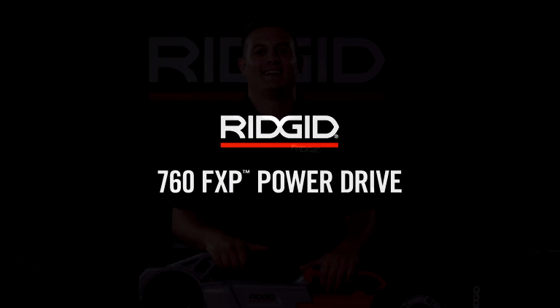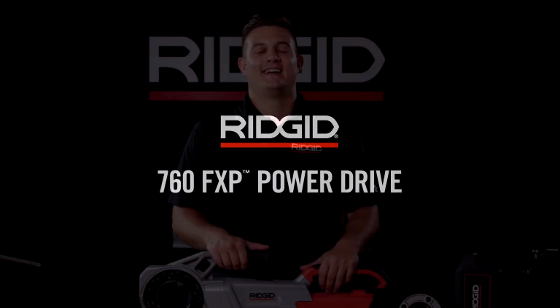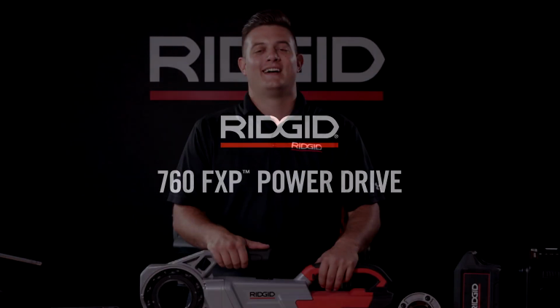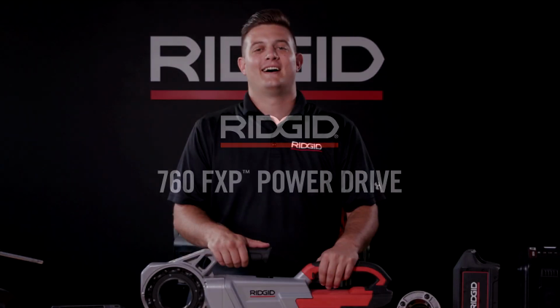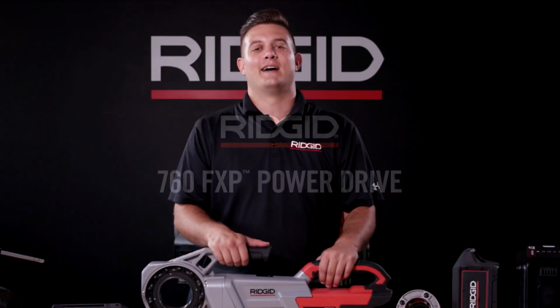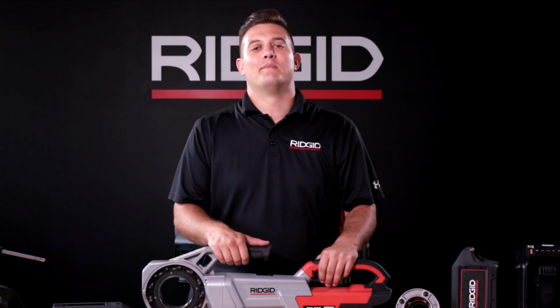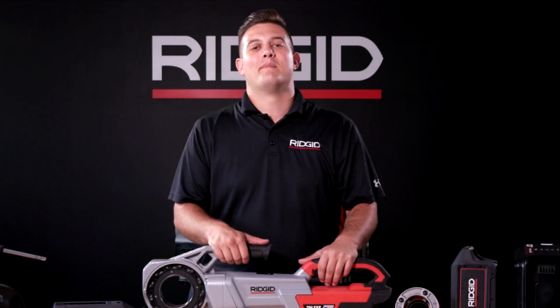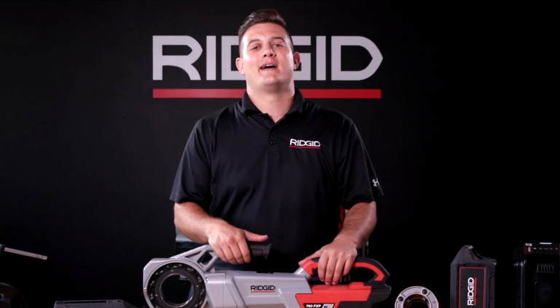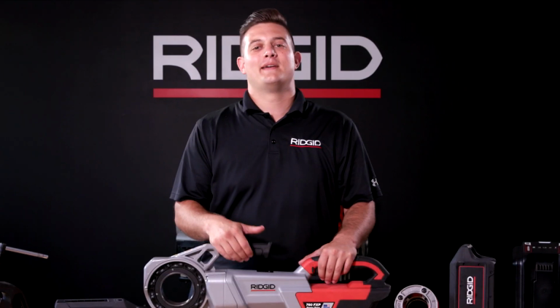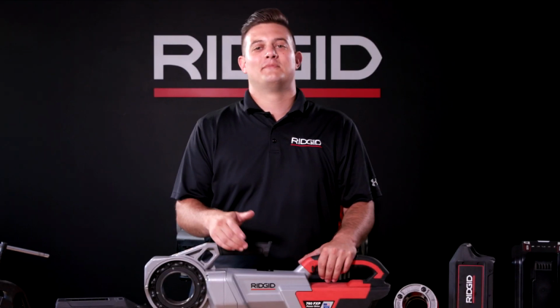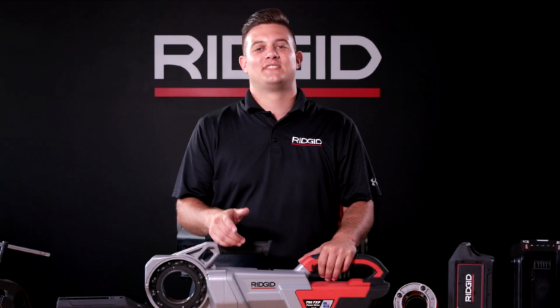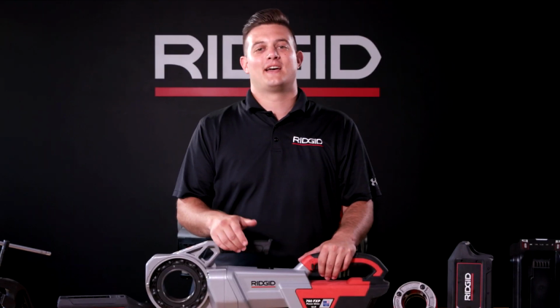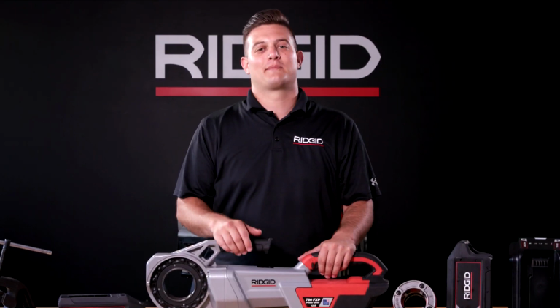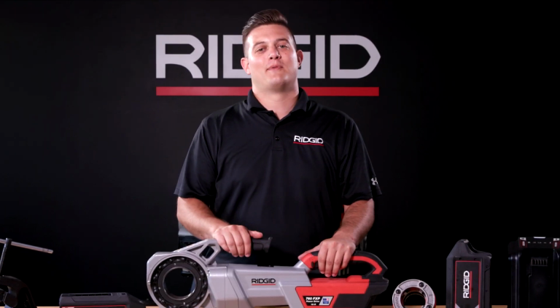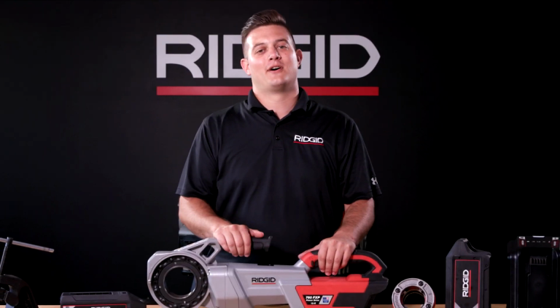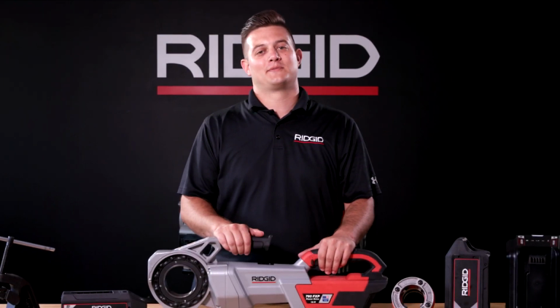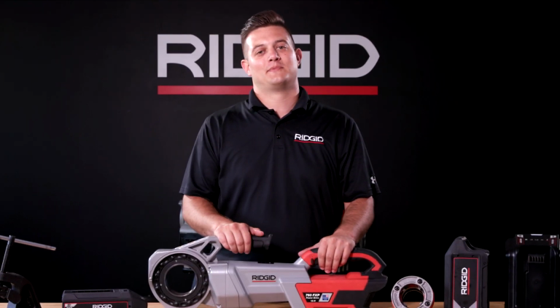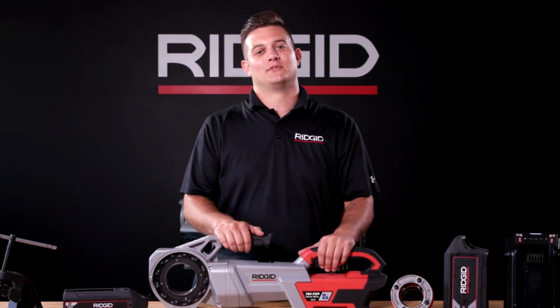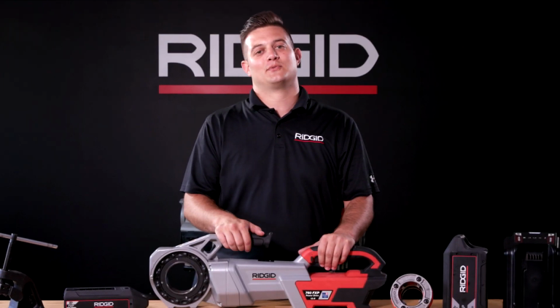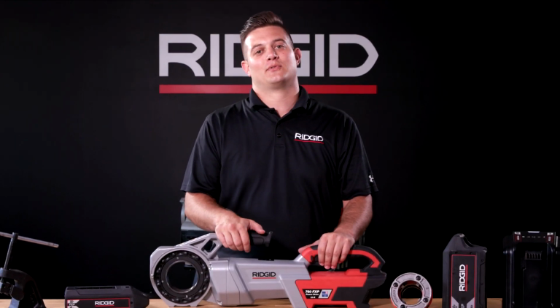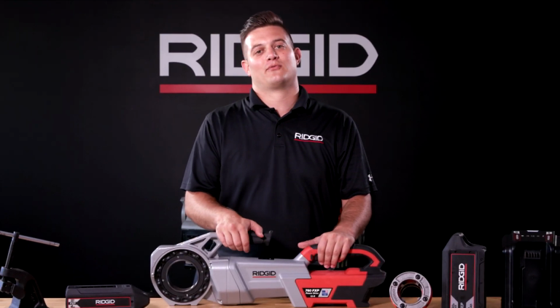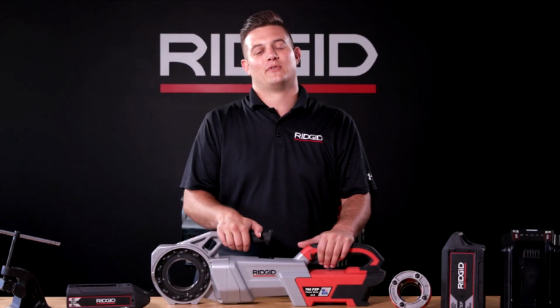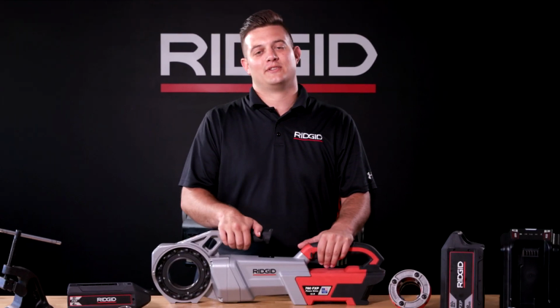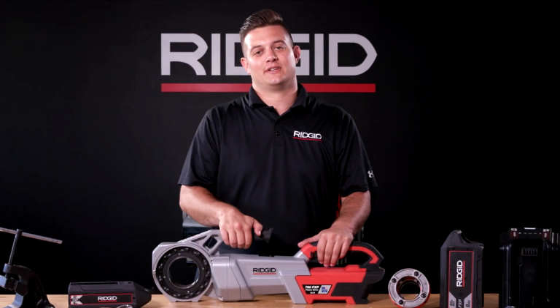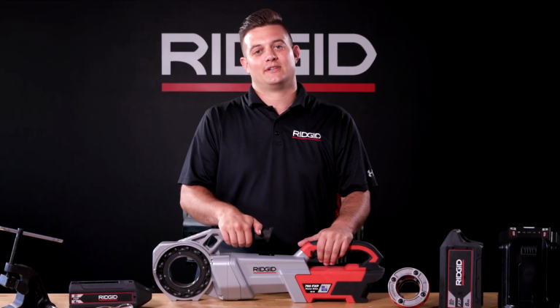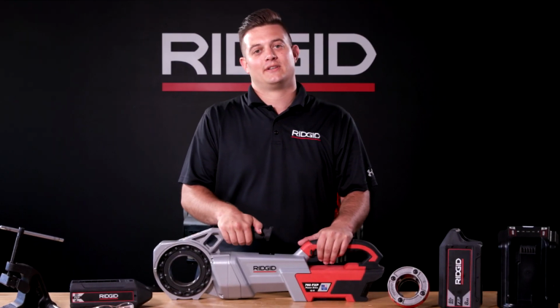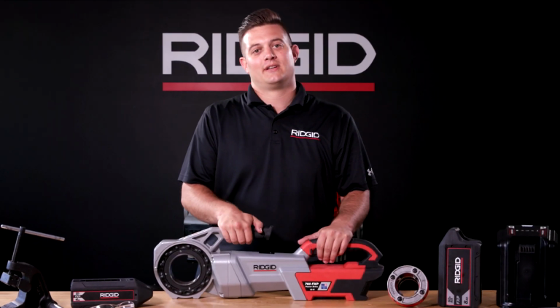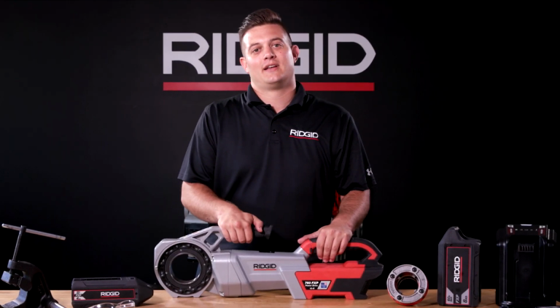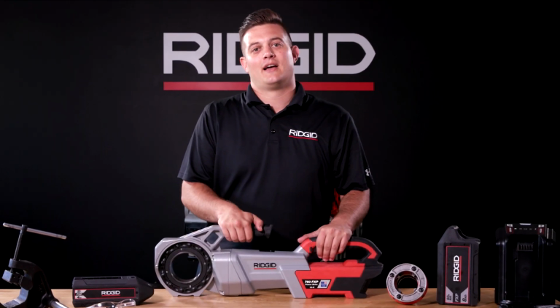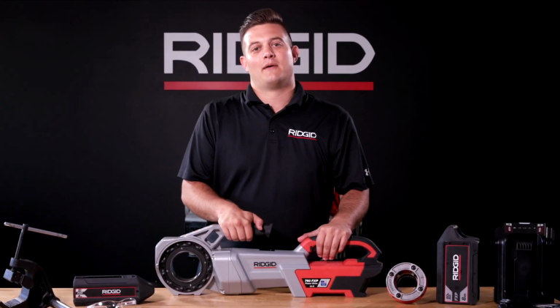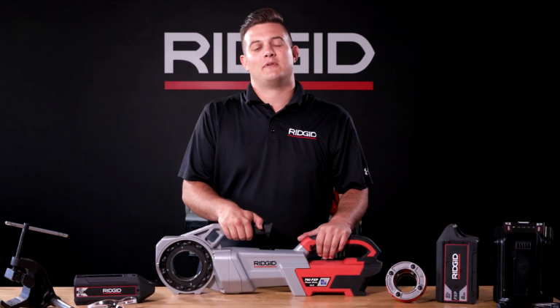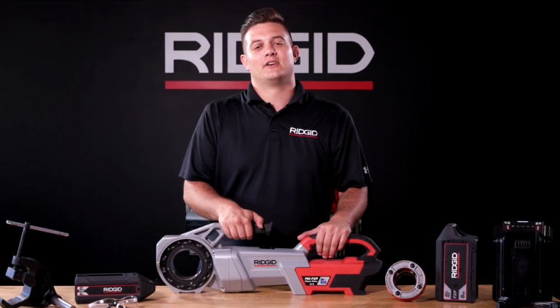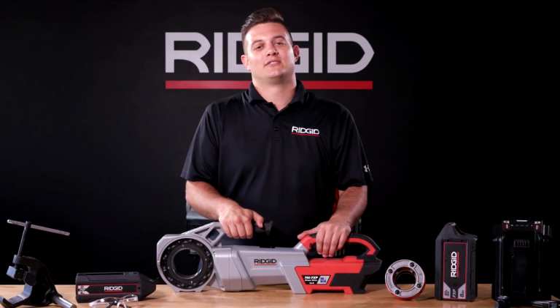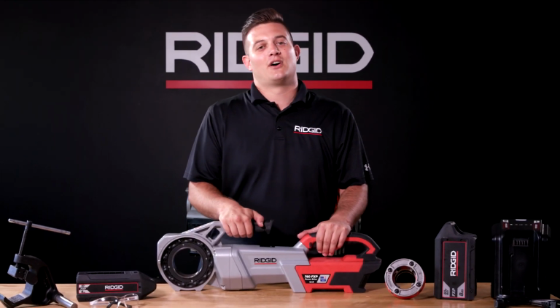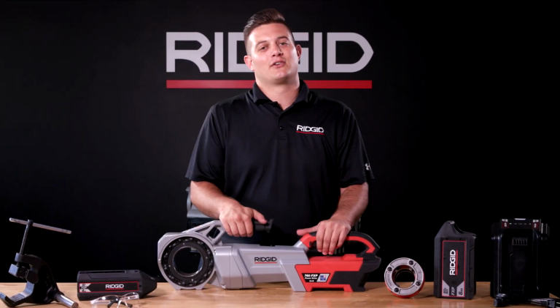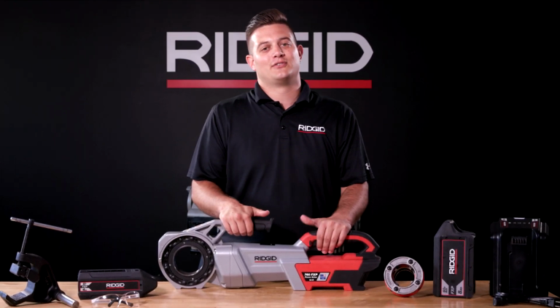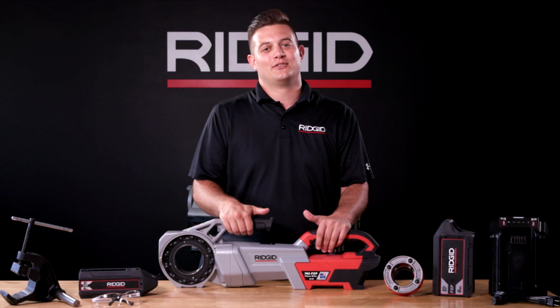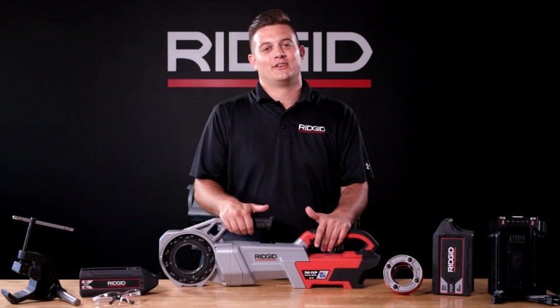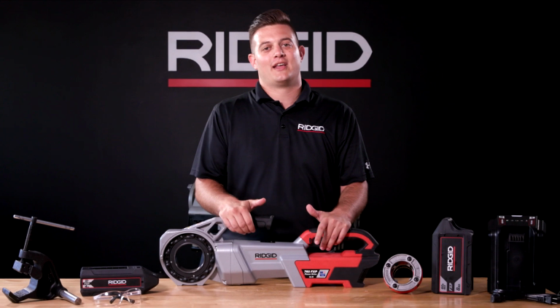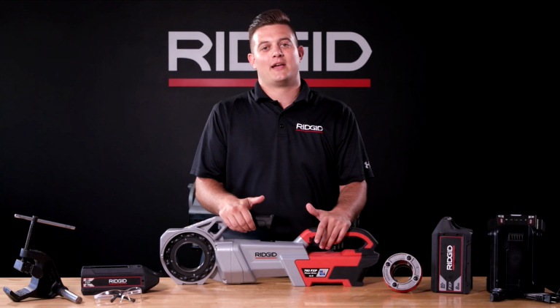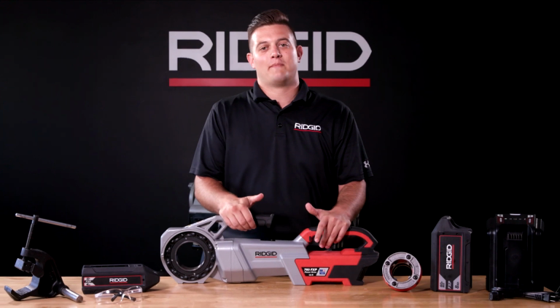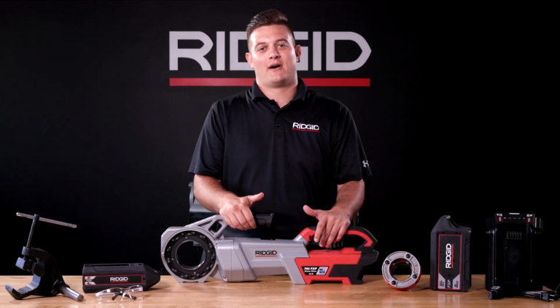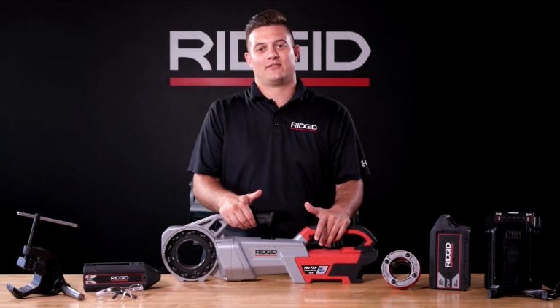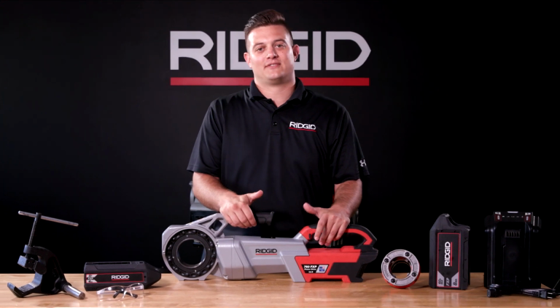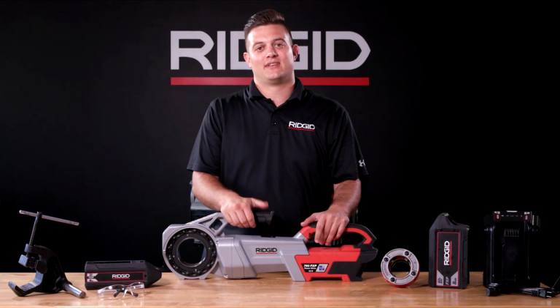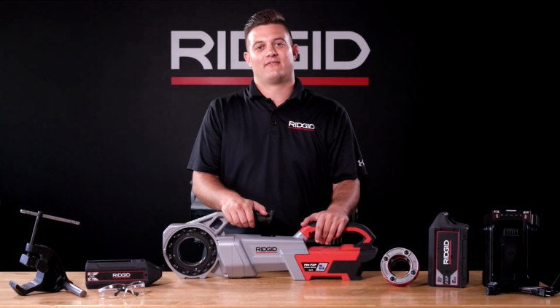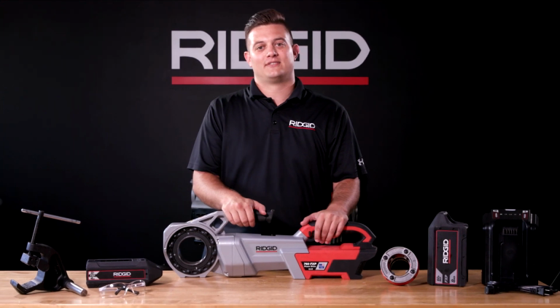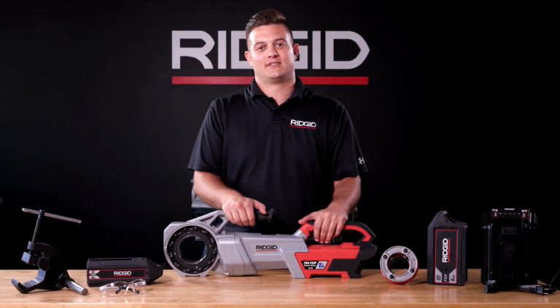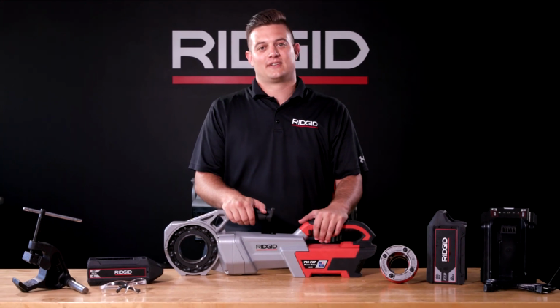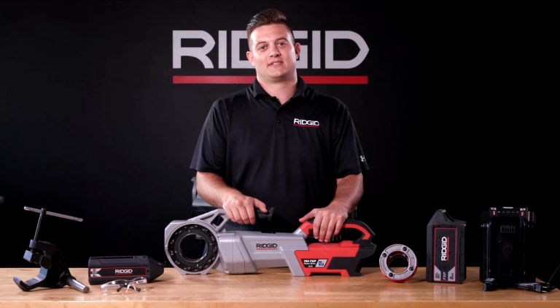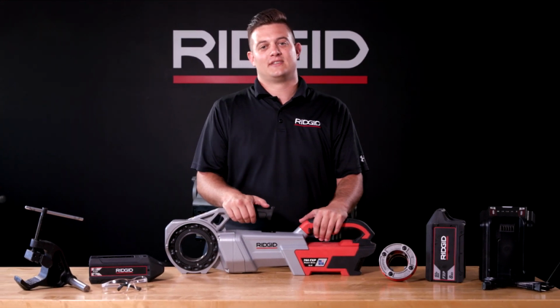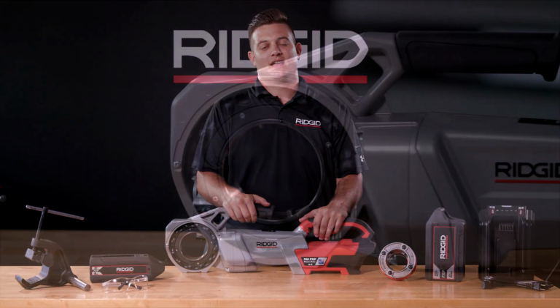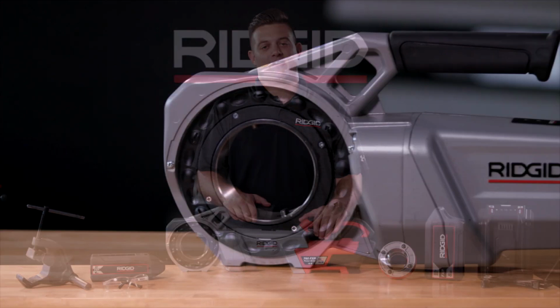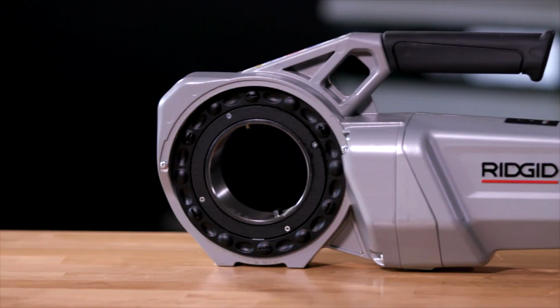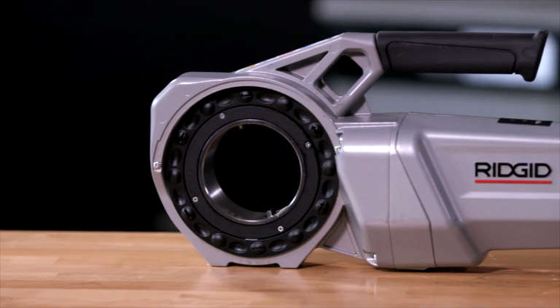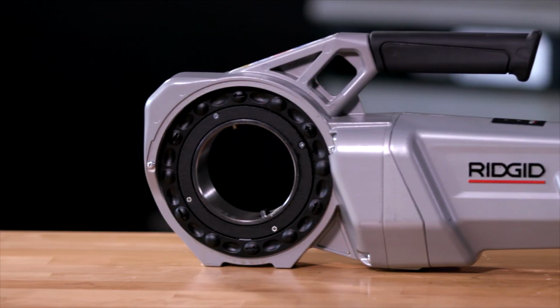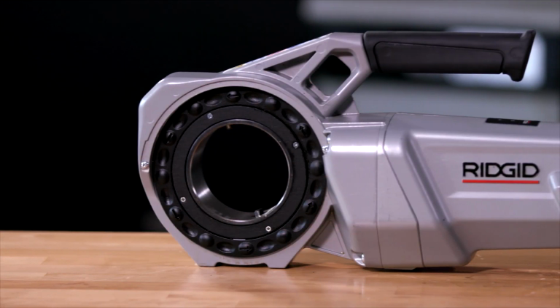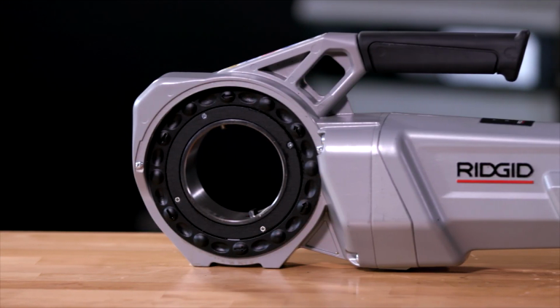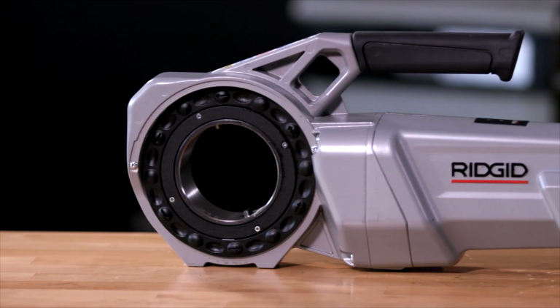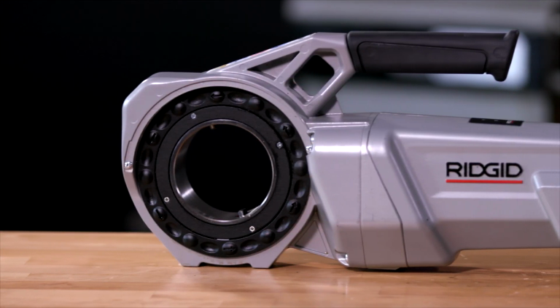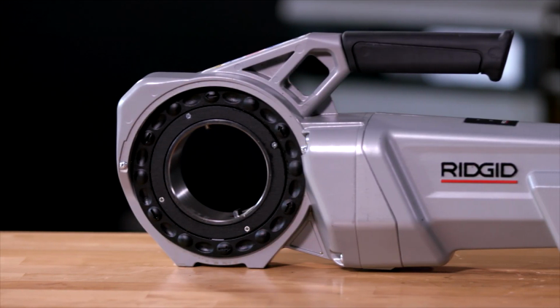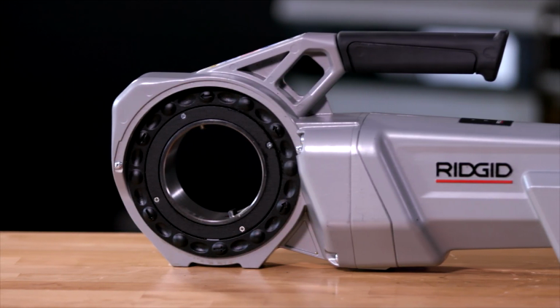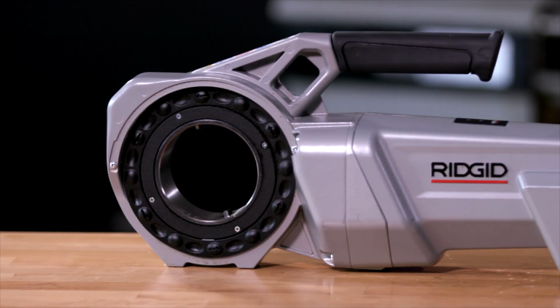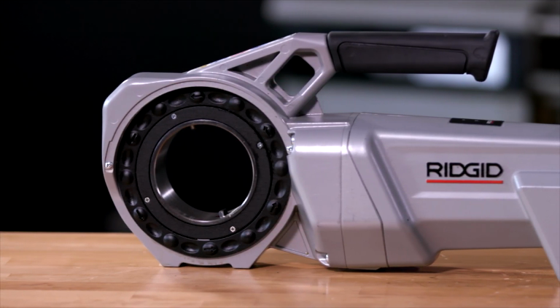Hi, my name is Zach Mosspens with Rigid. I'm here to talk to you today about the 760 FXP power drive.